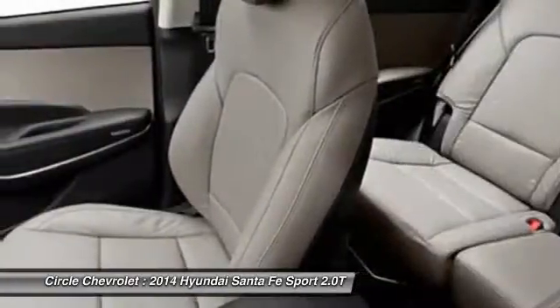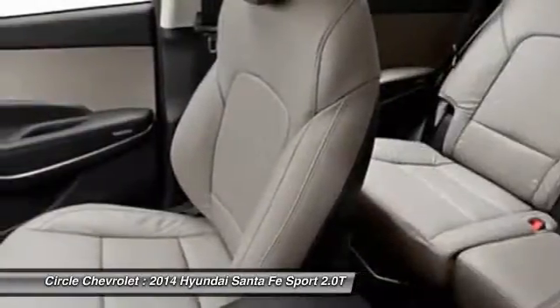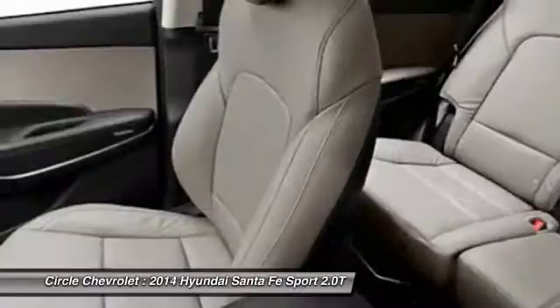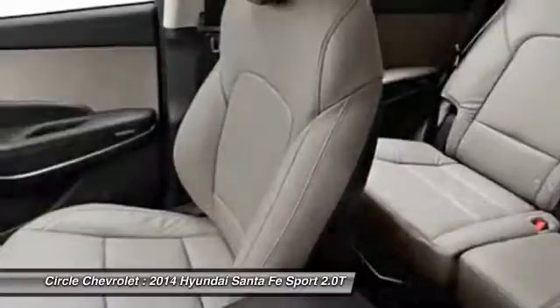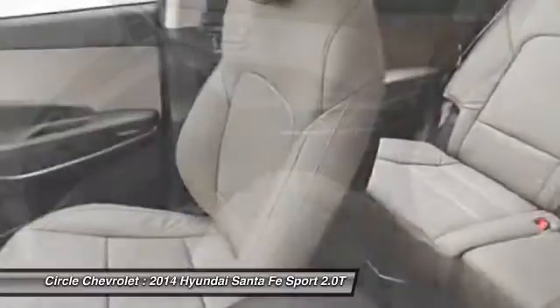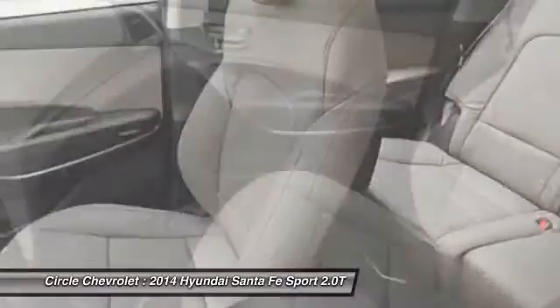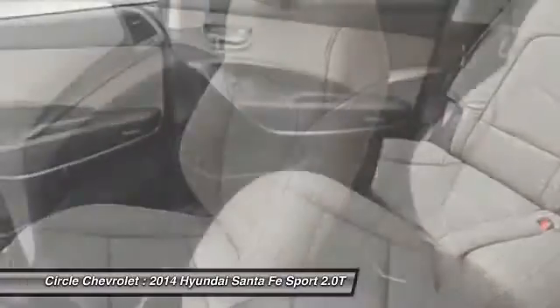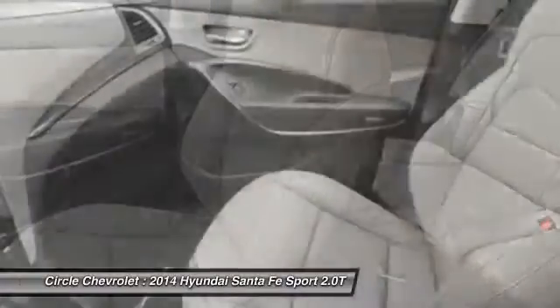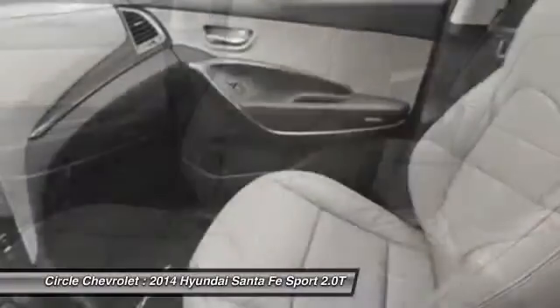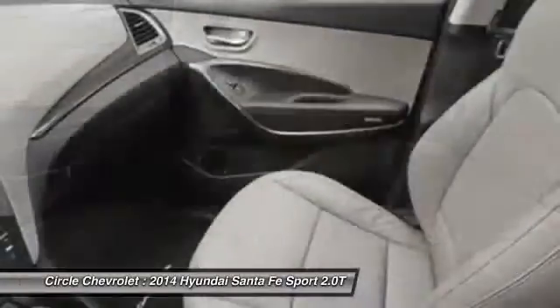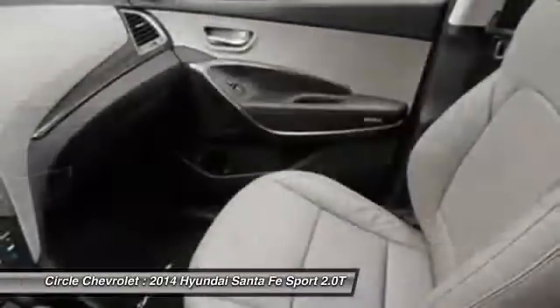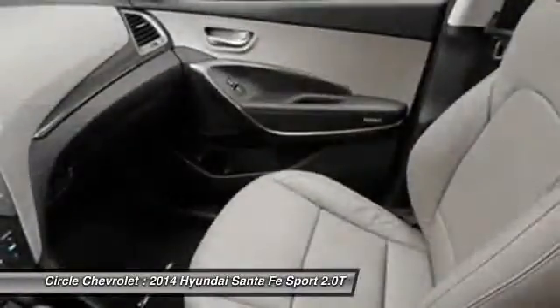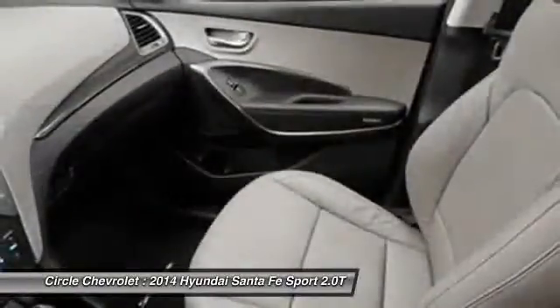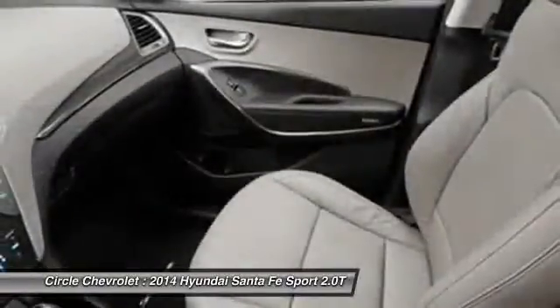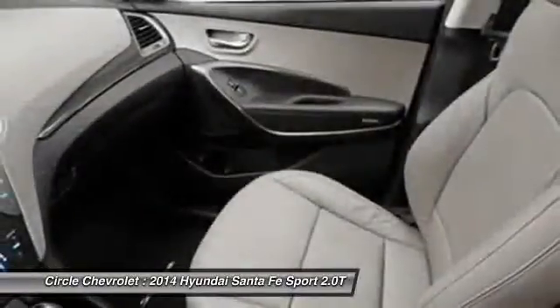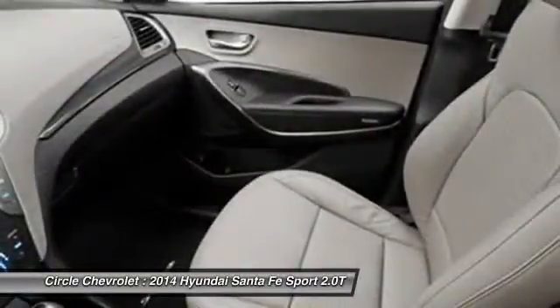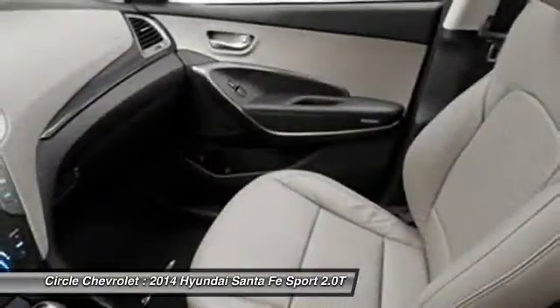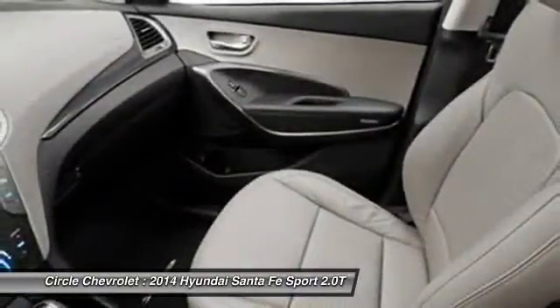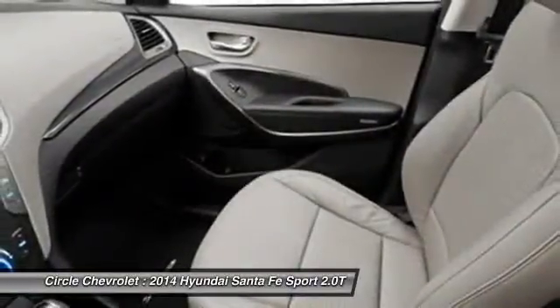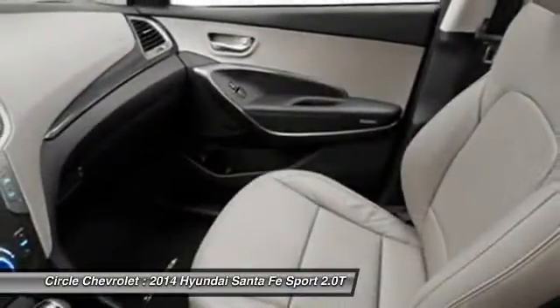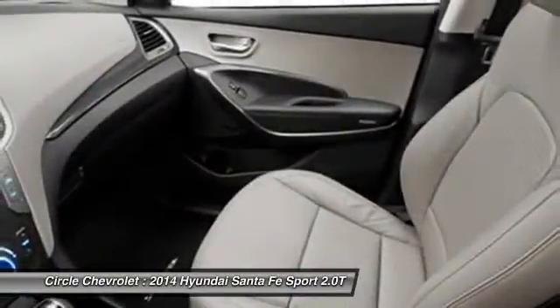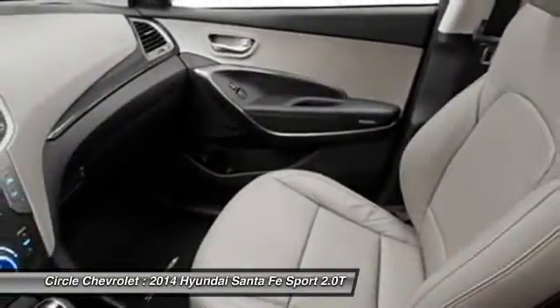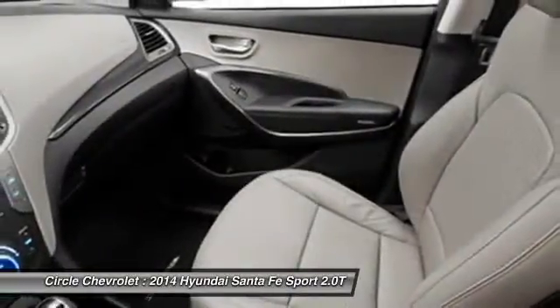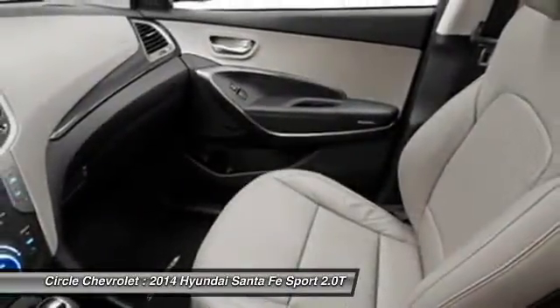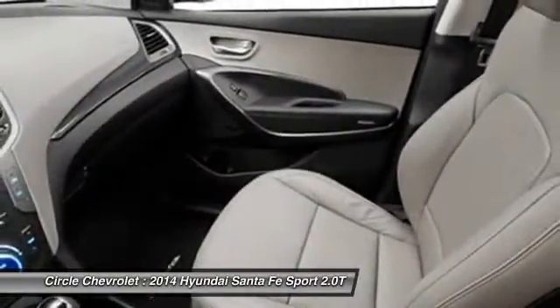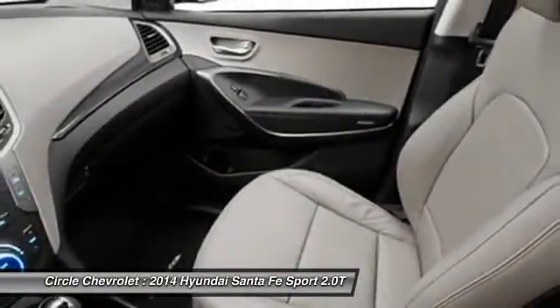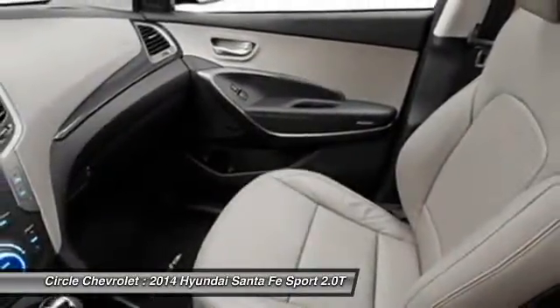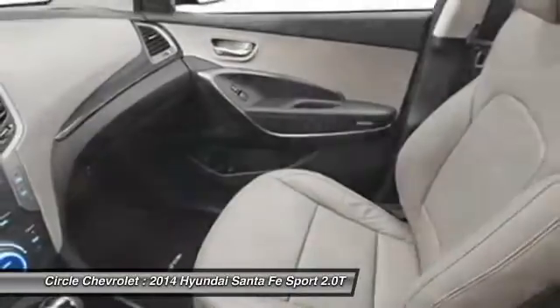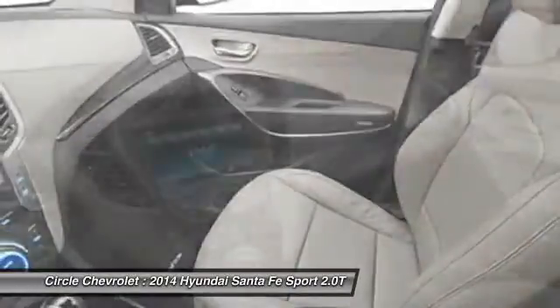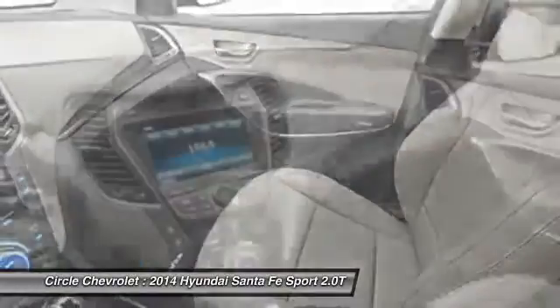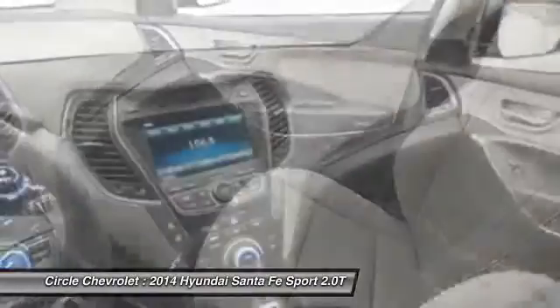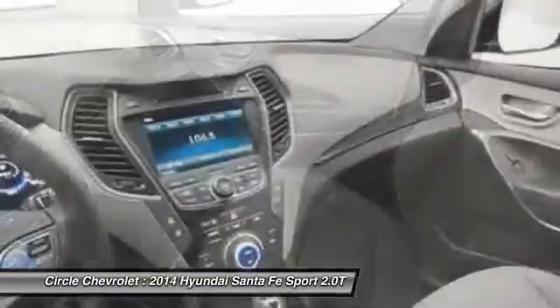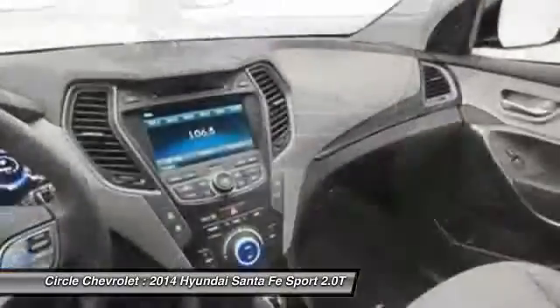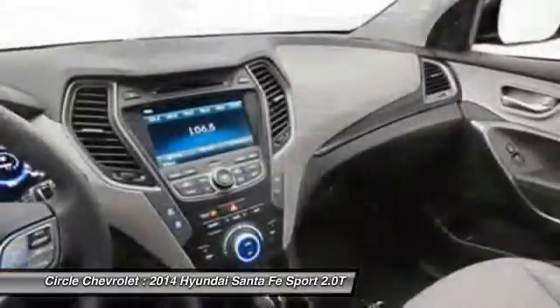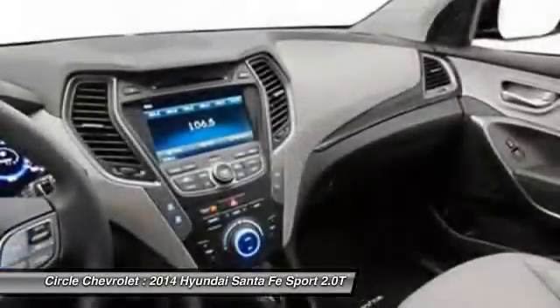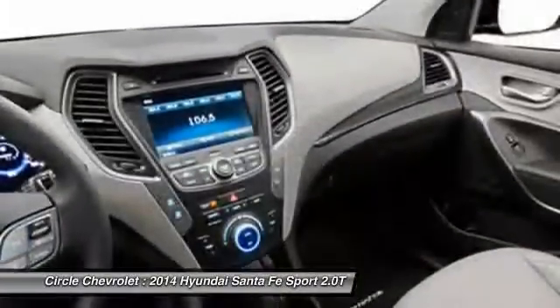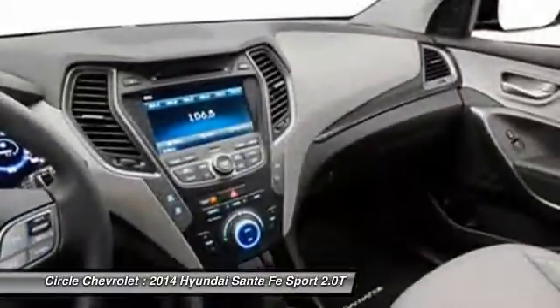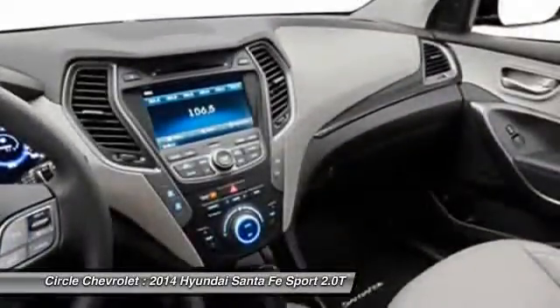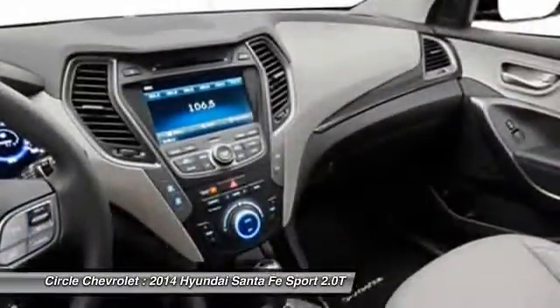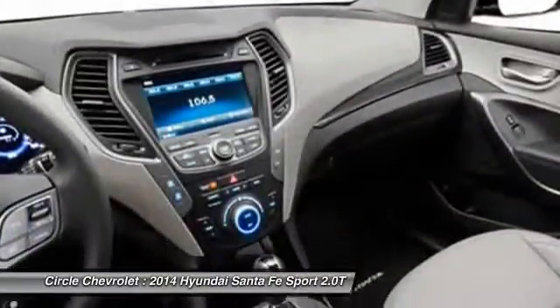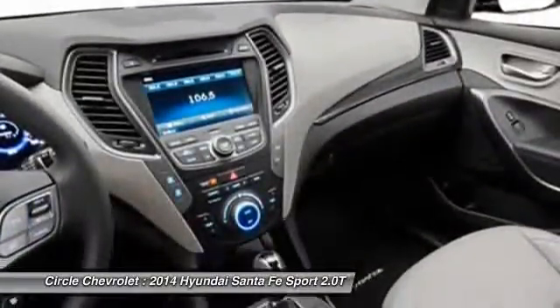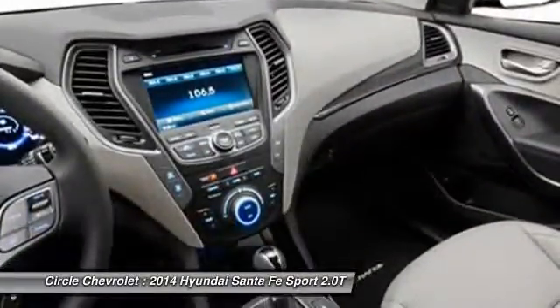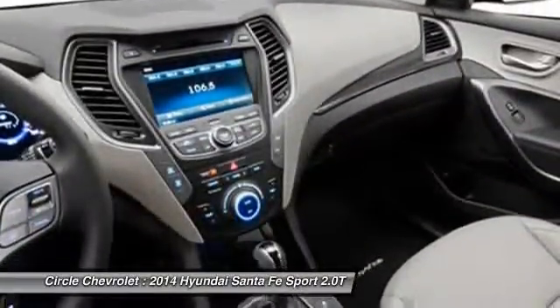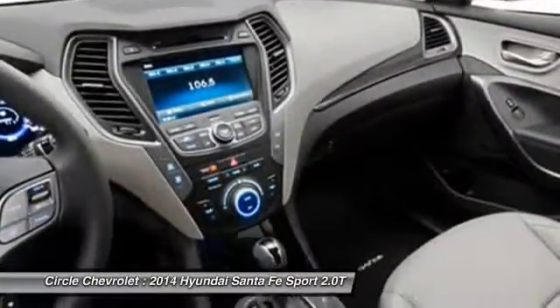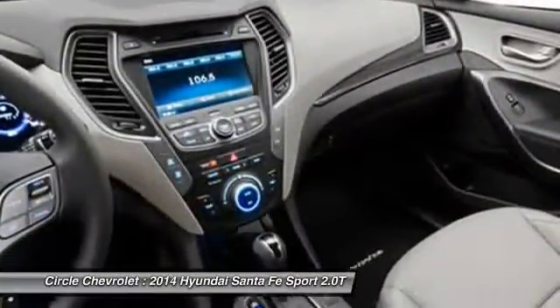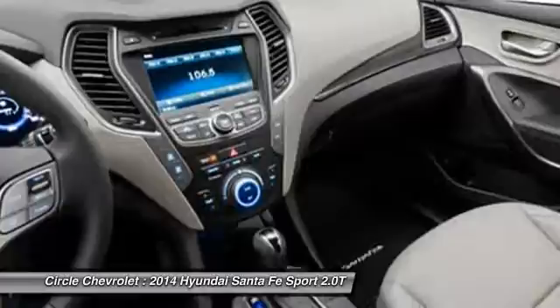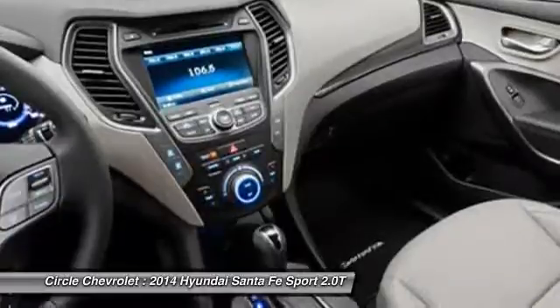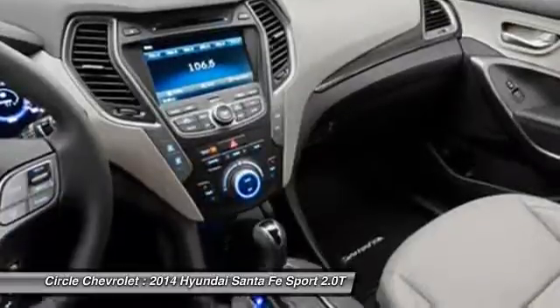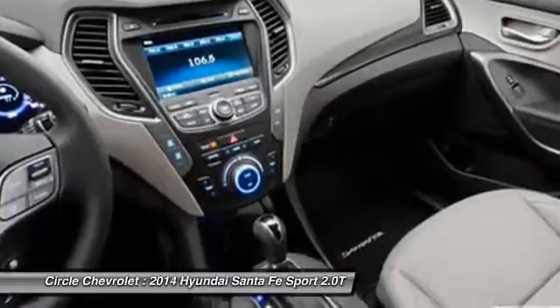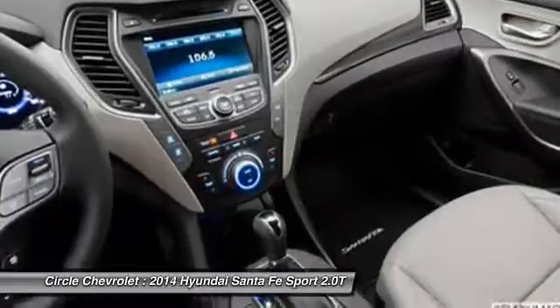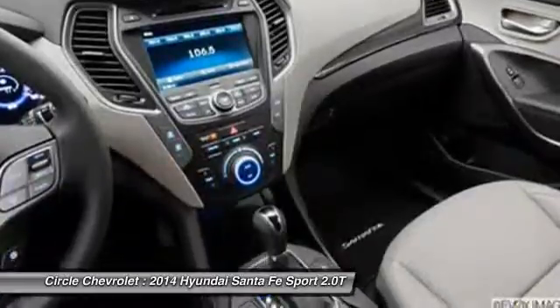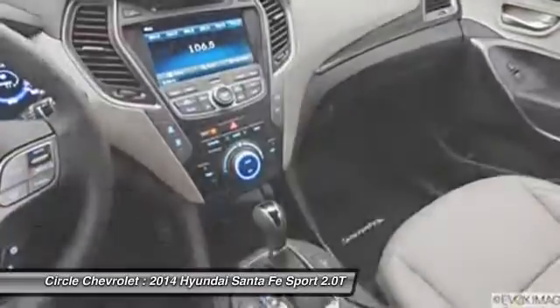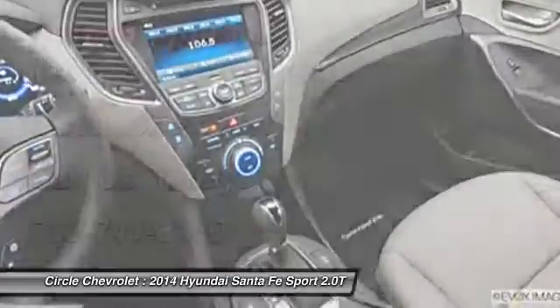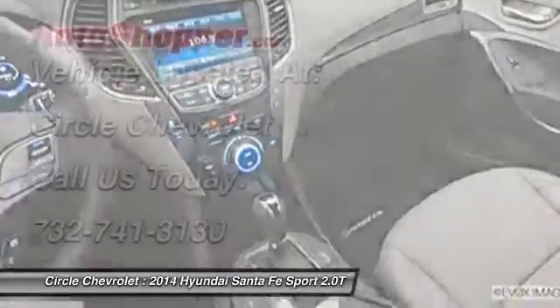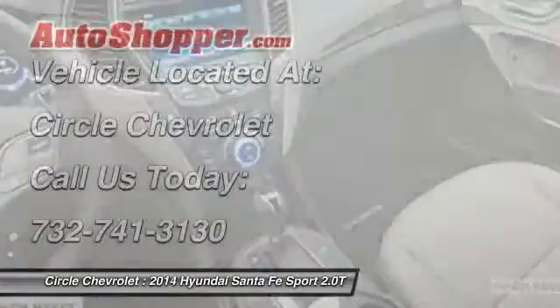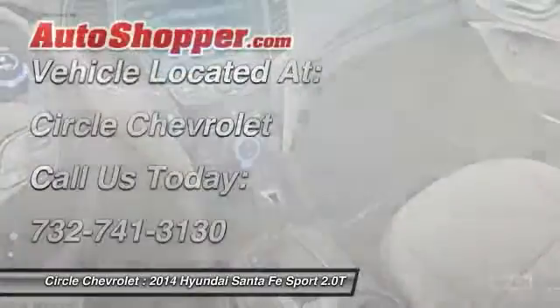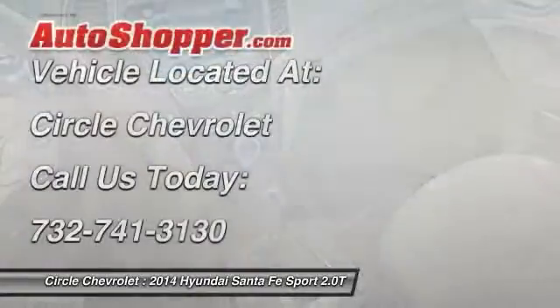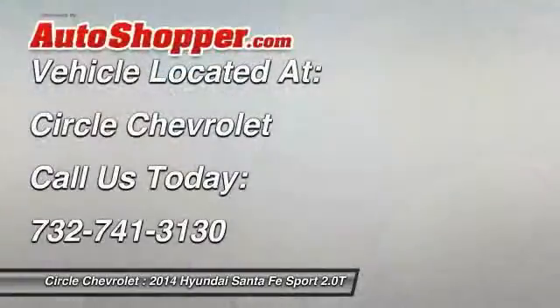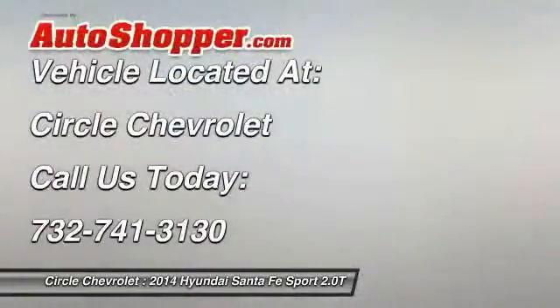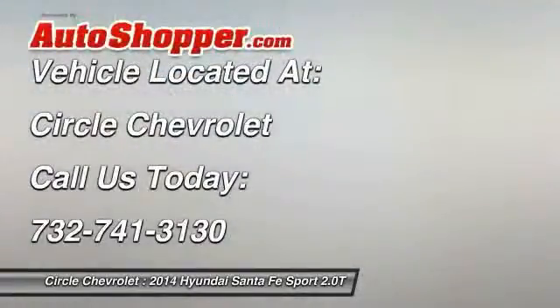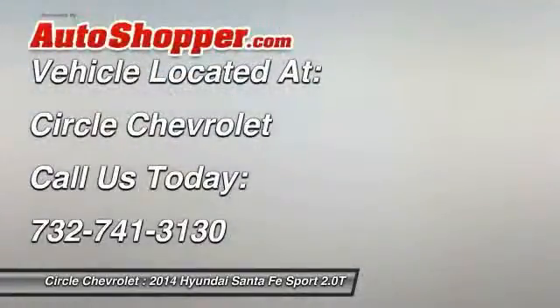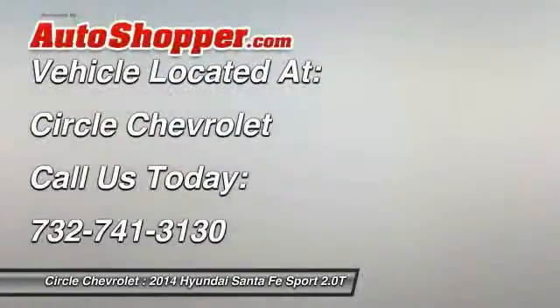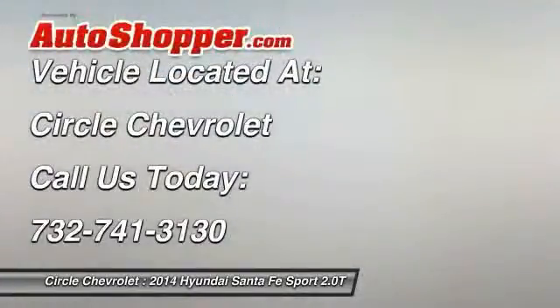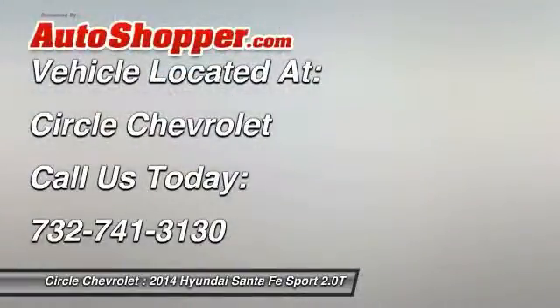Adjustable headrests, power steering, auto express down window, anti-theft security system, cruise control.